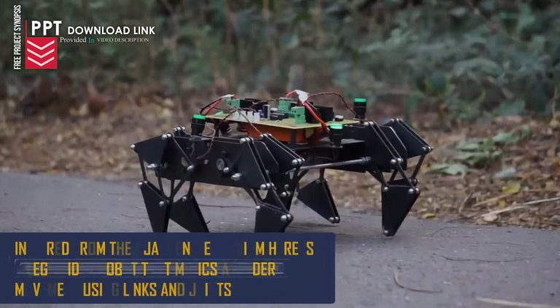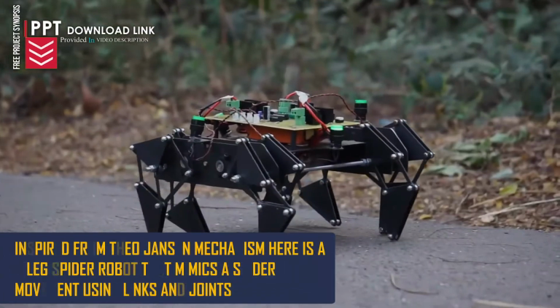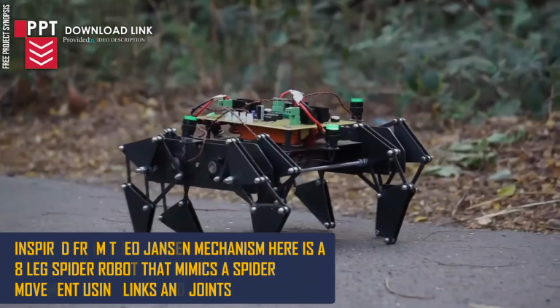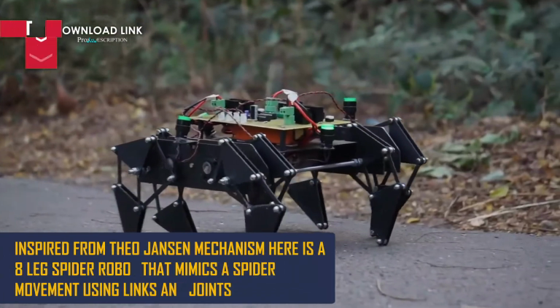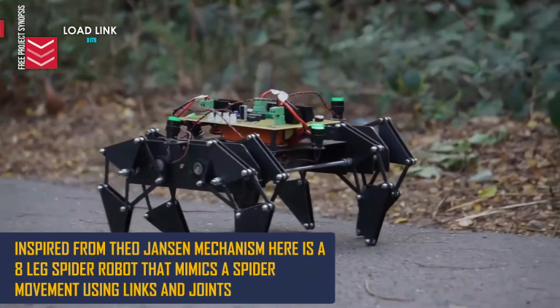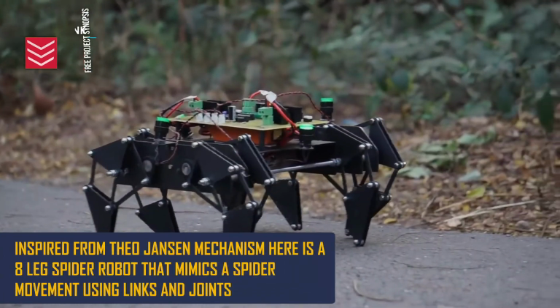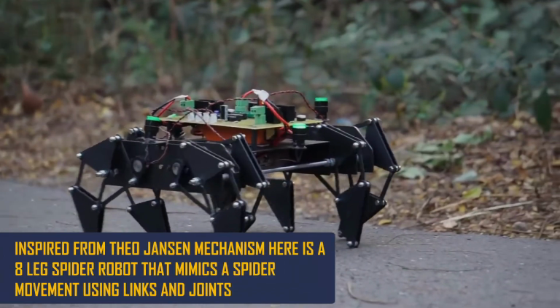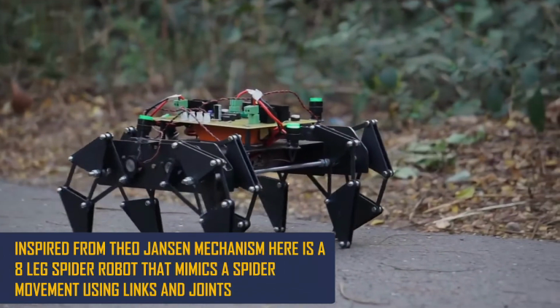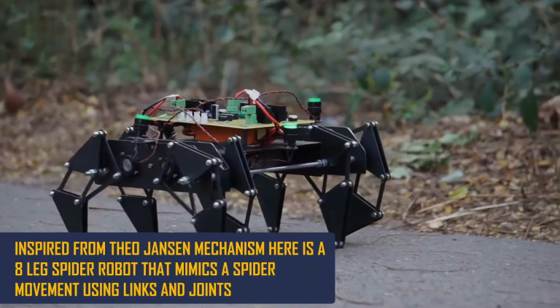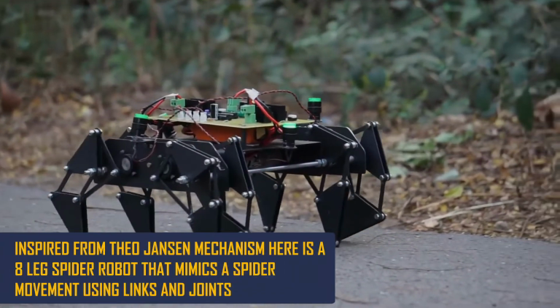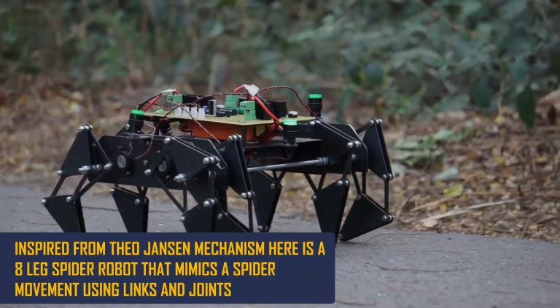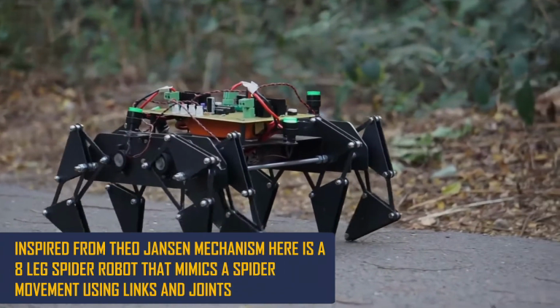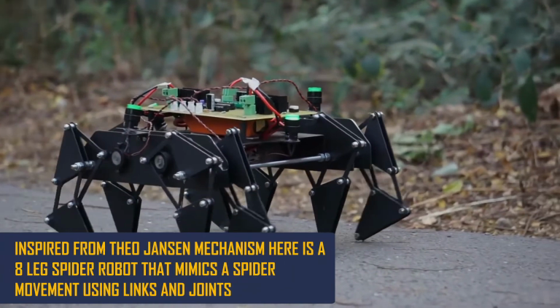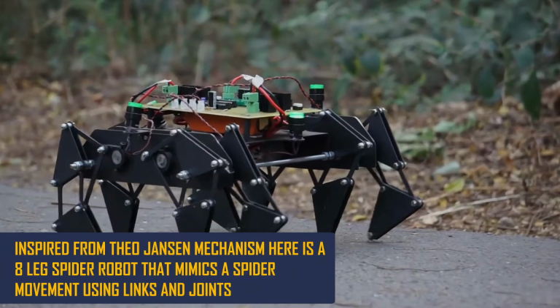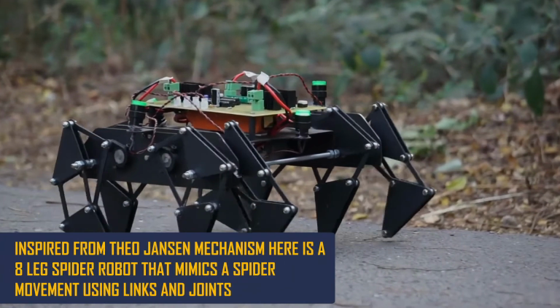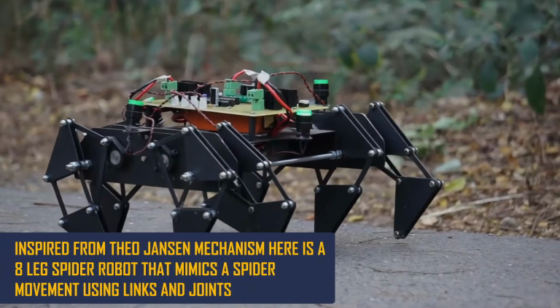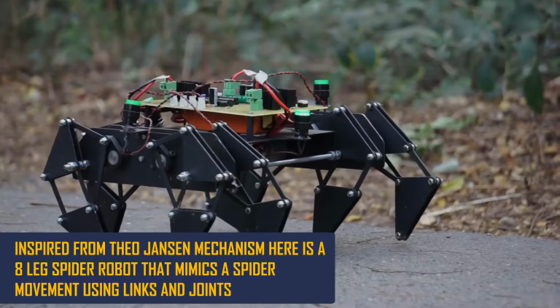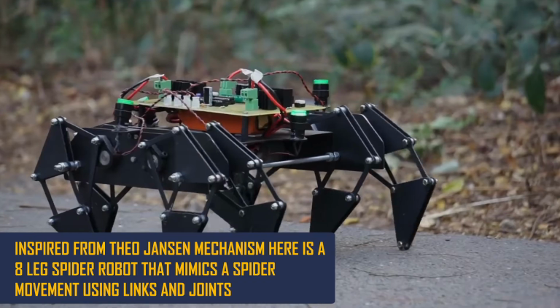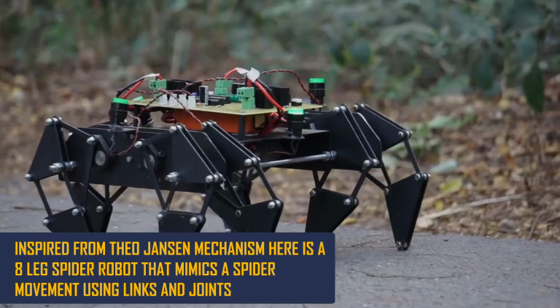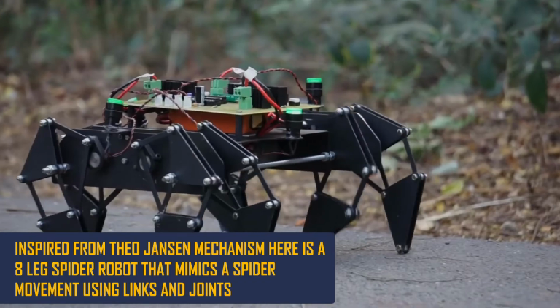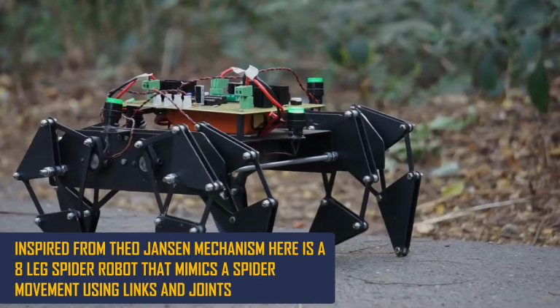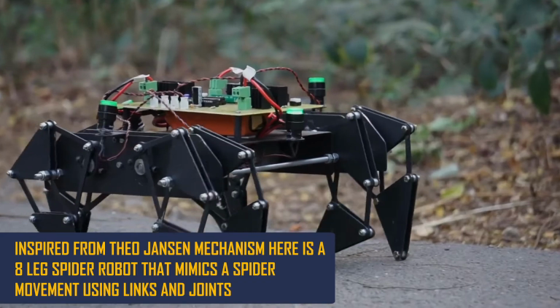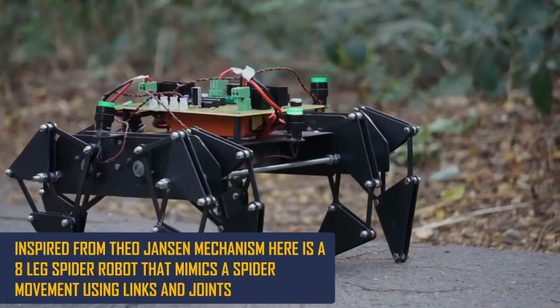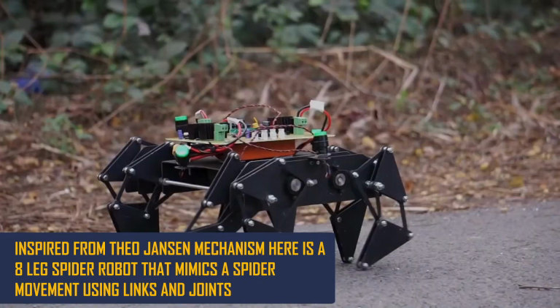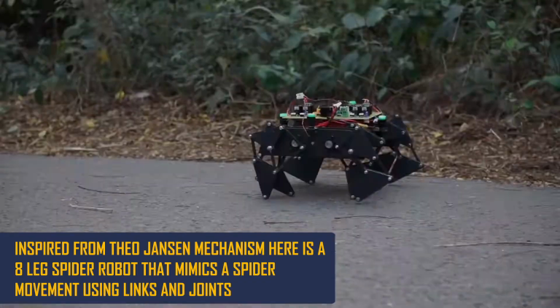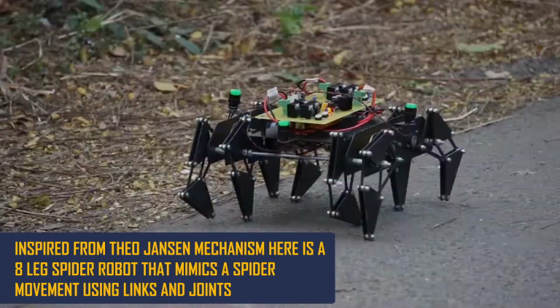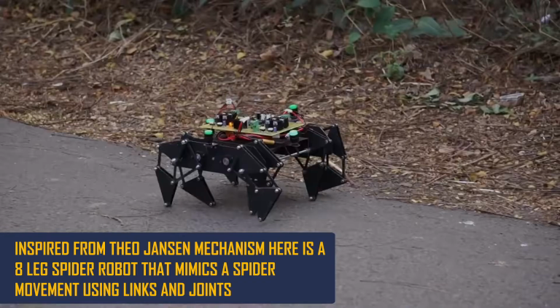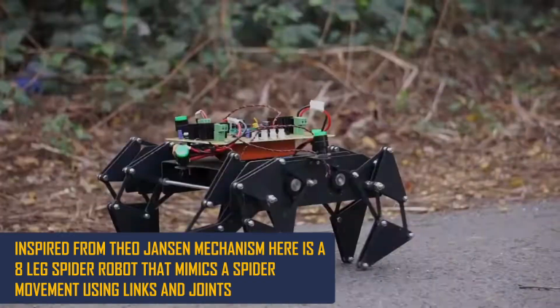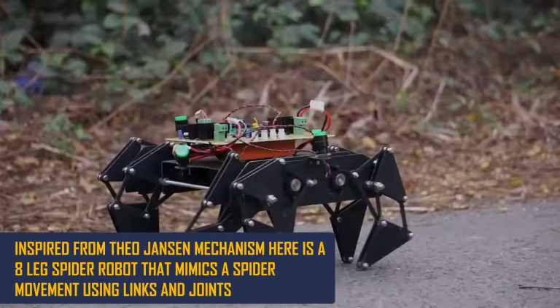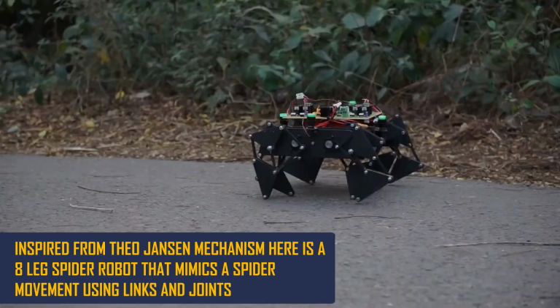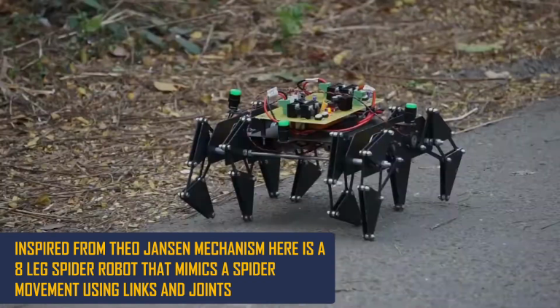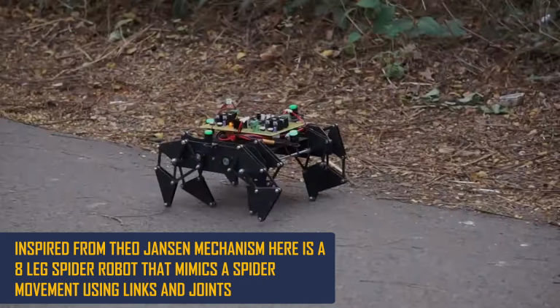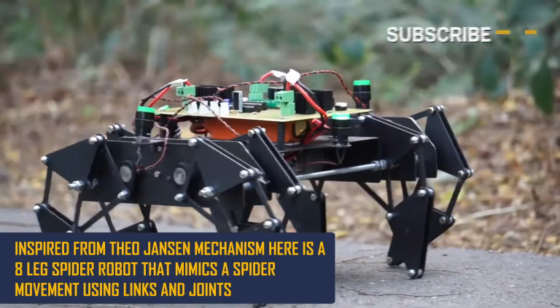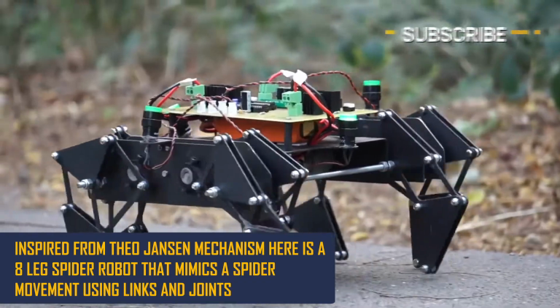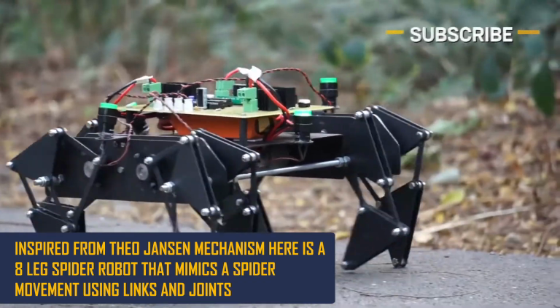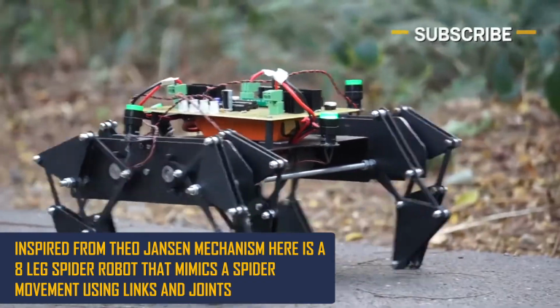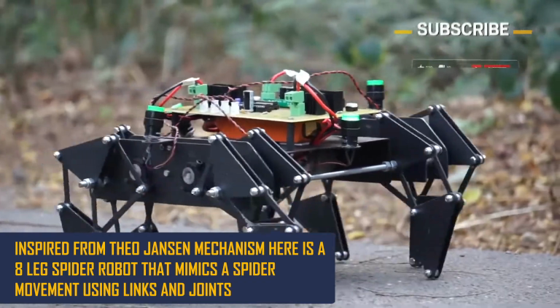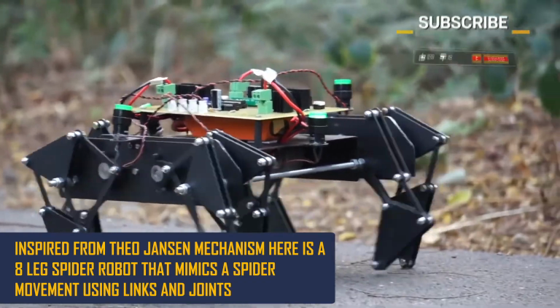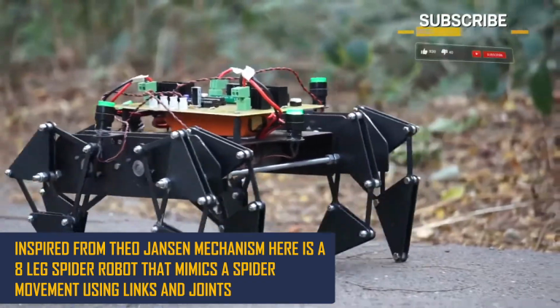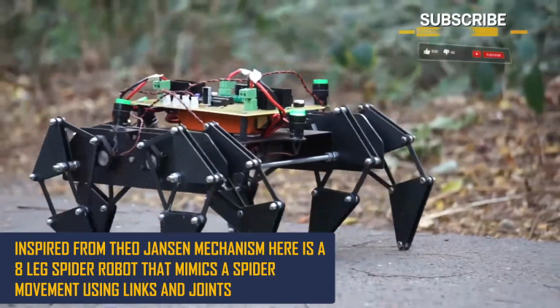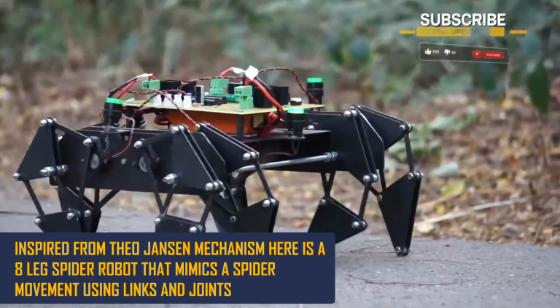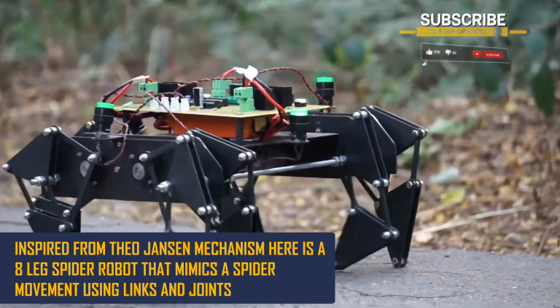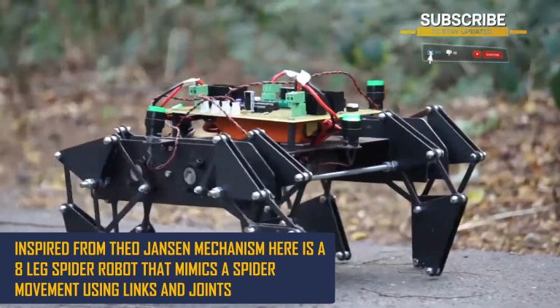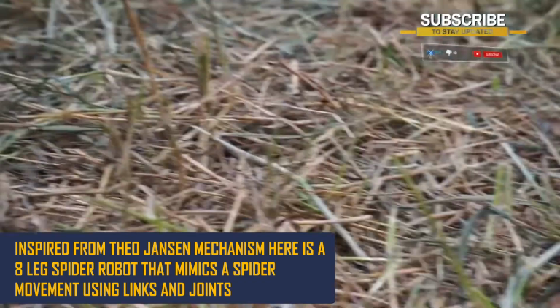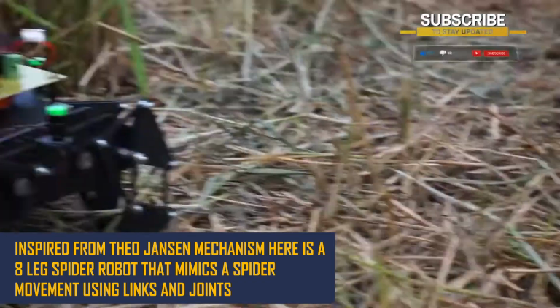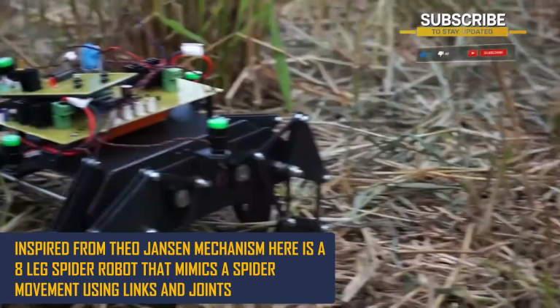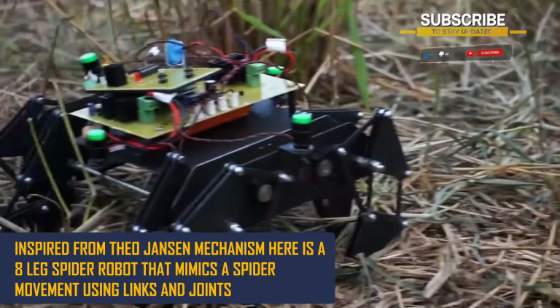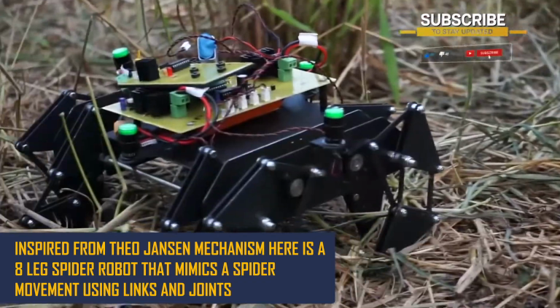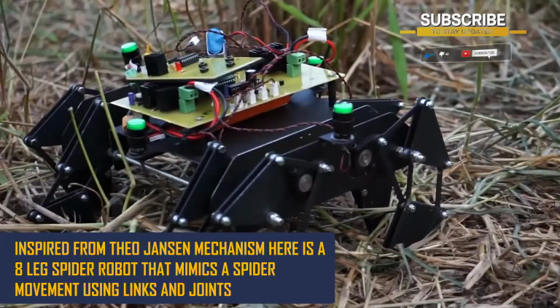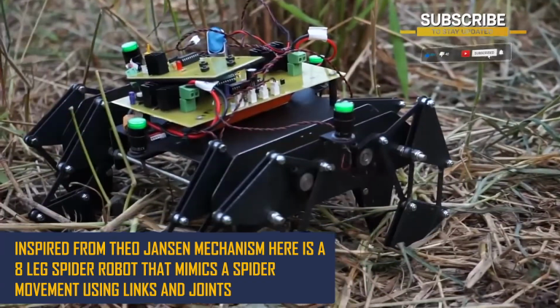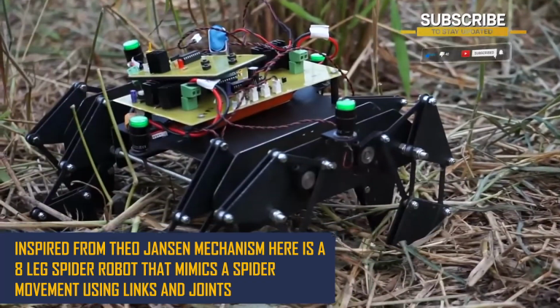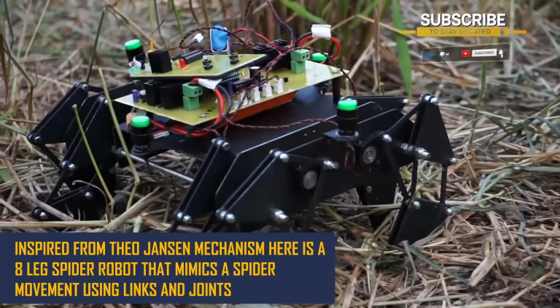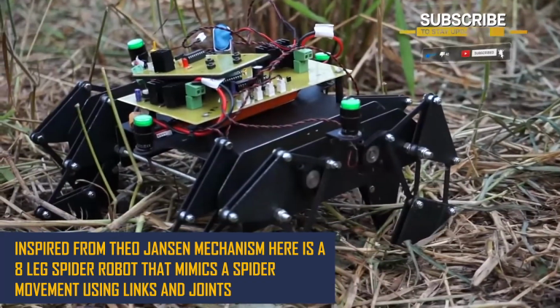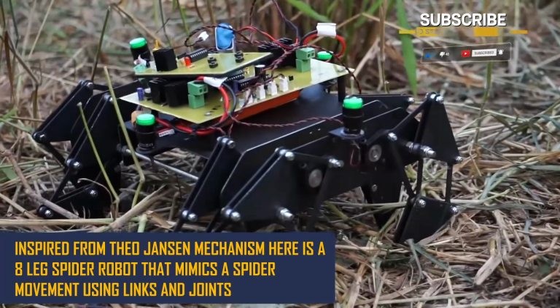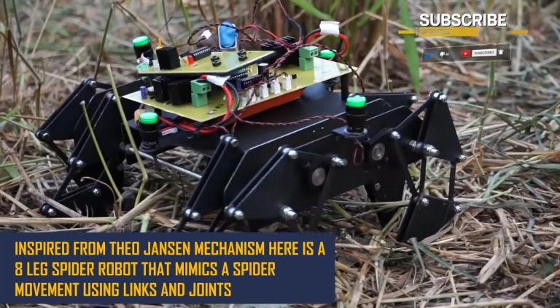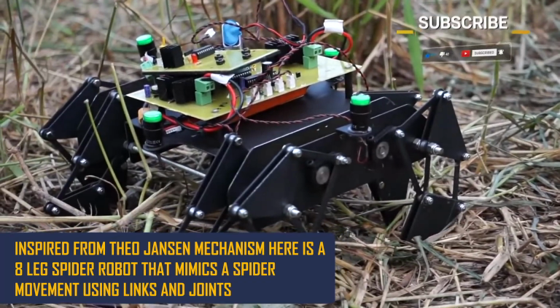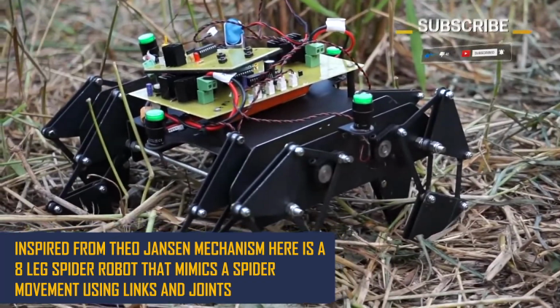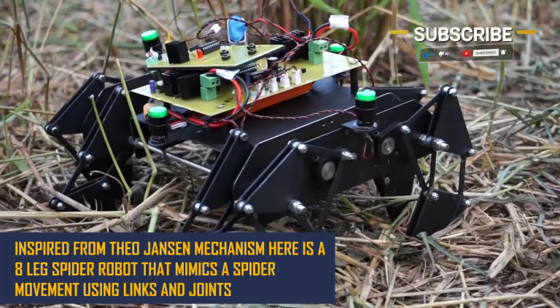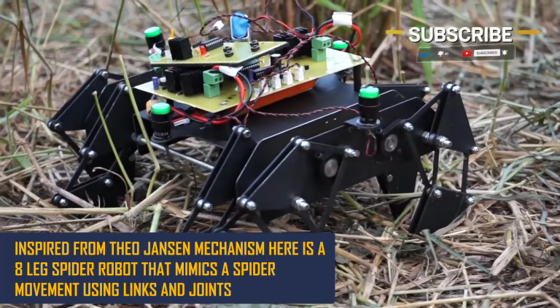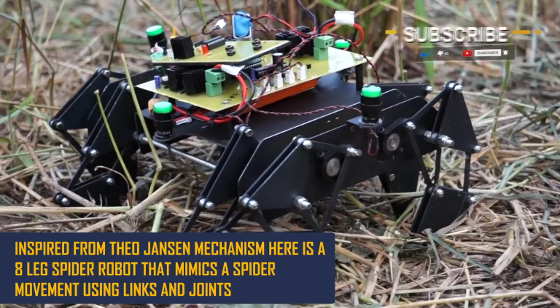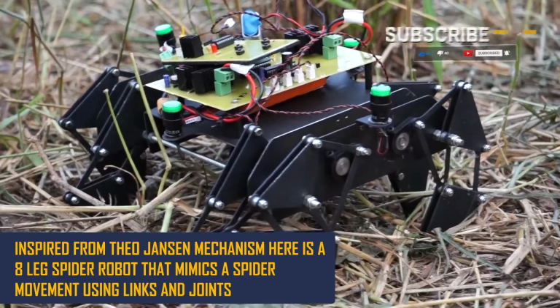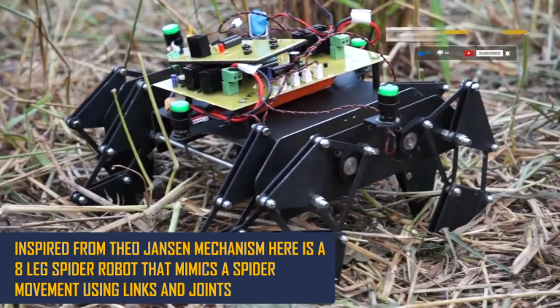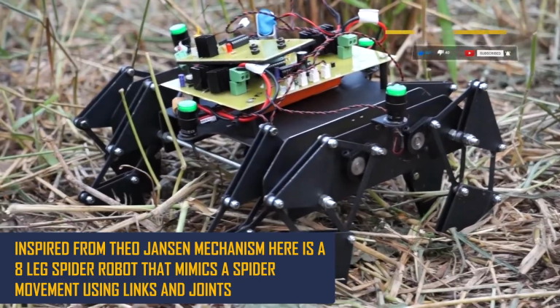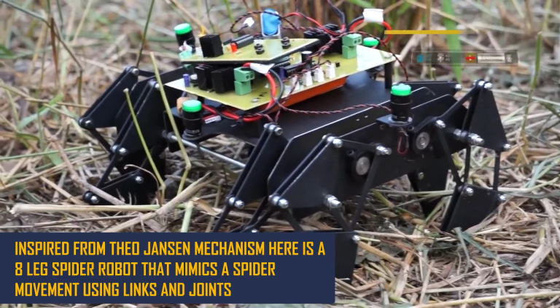Inspired from the Theo Jensen mechanism, this is an 8 Leg Spider Robot that mimics the spider movement using just links and joints.